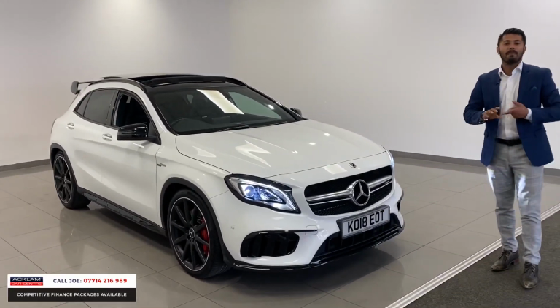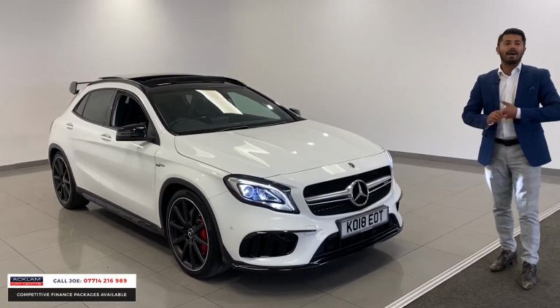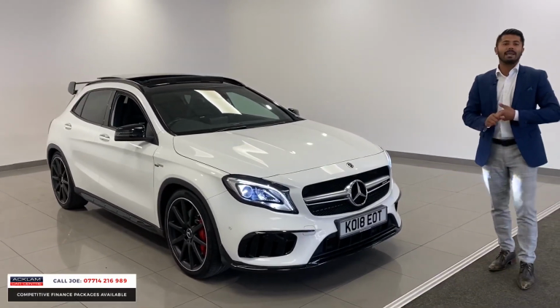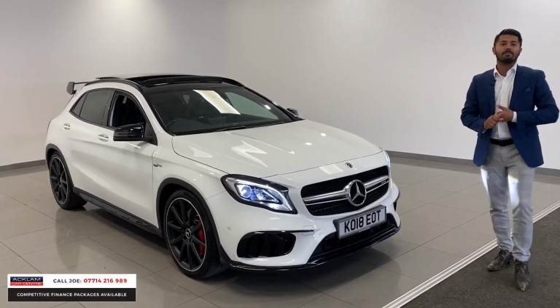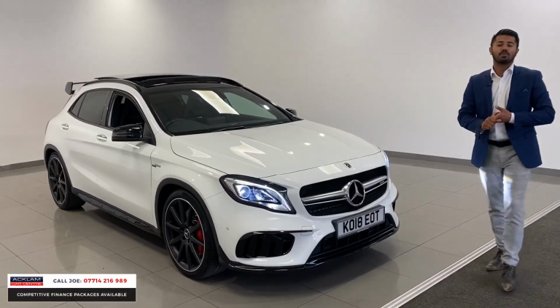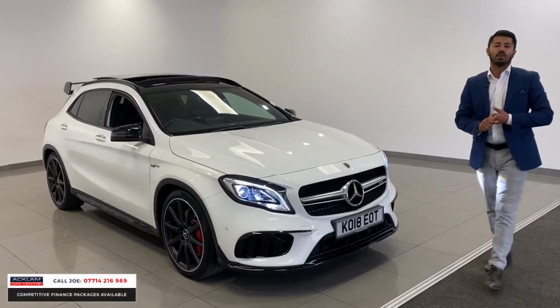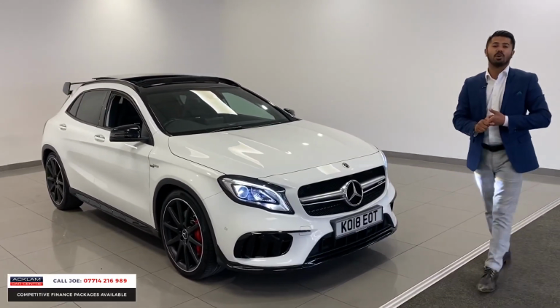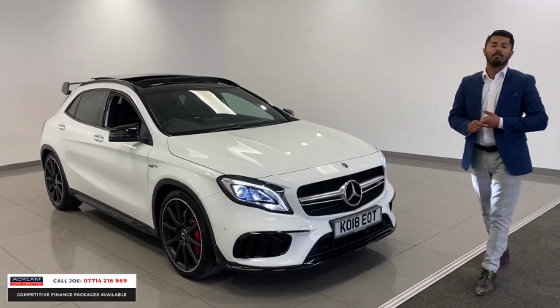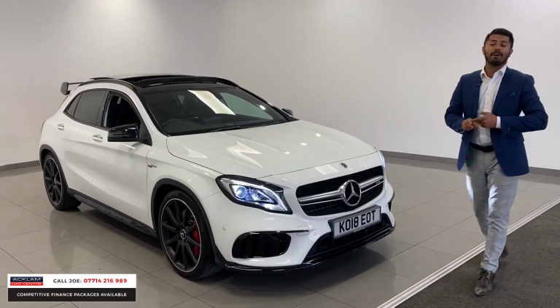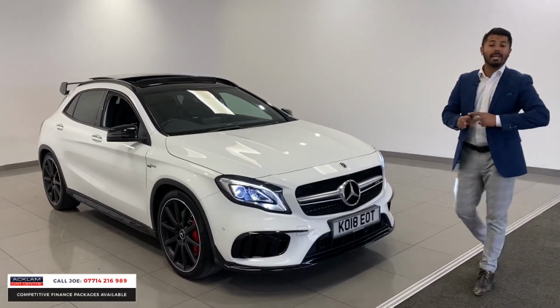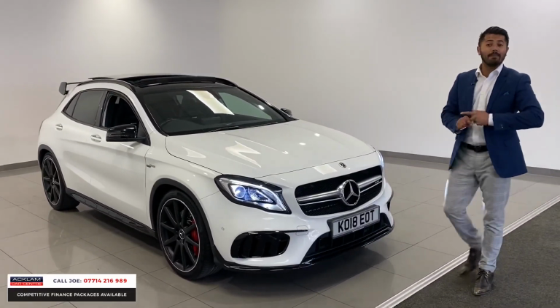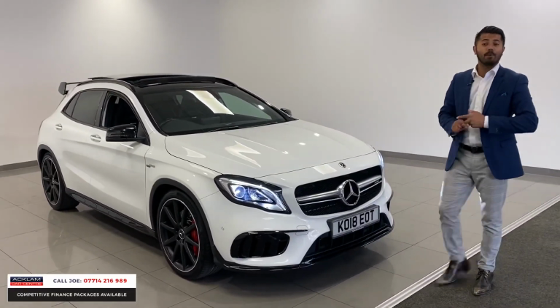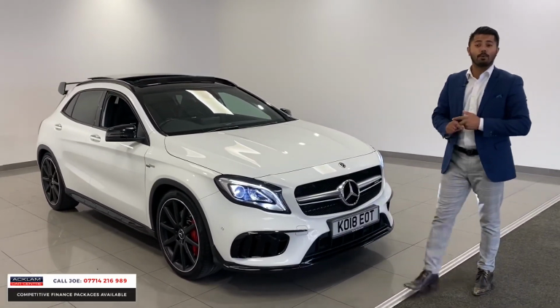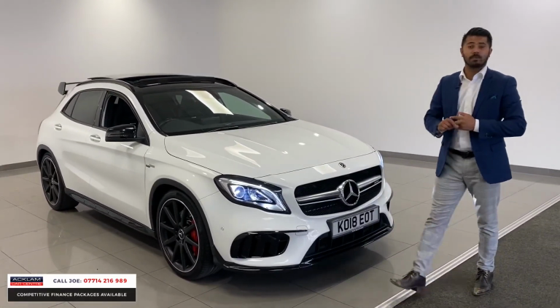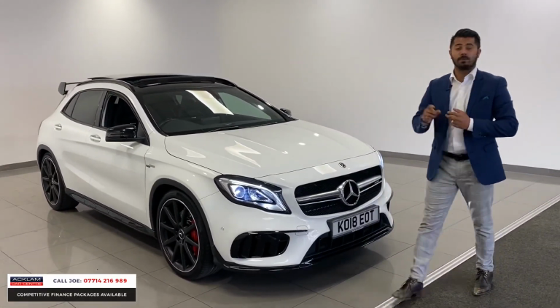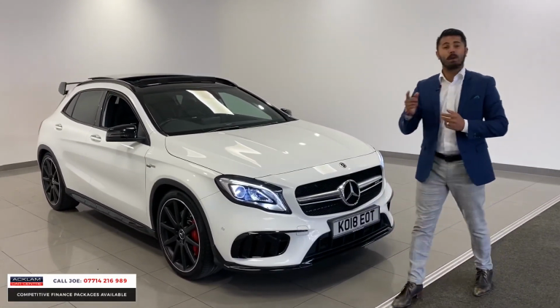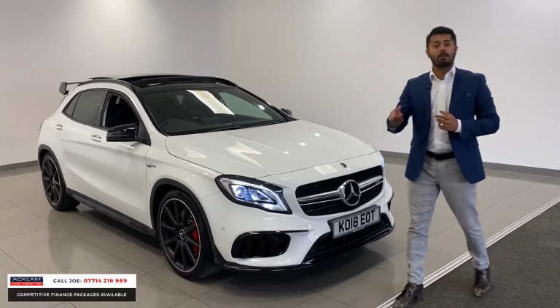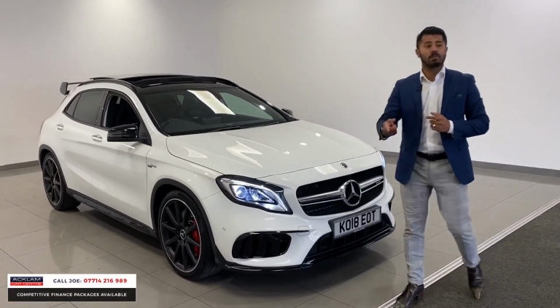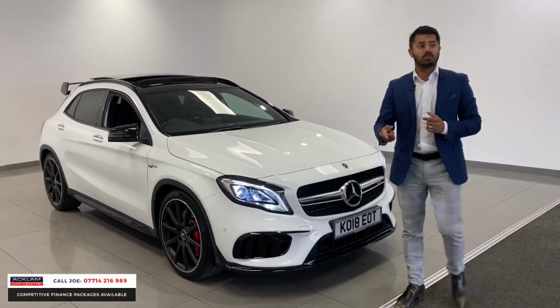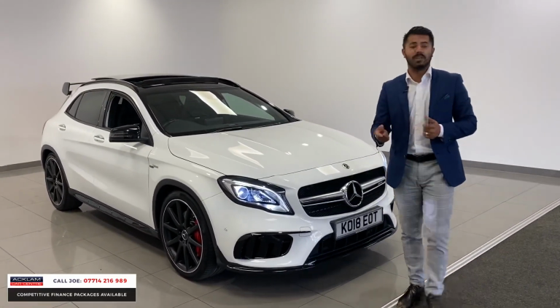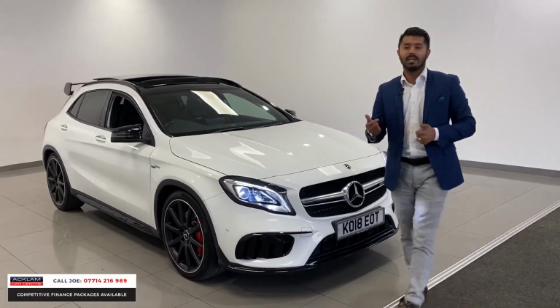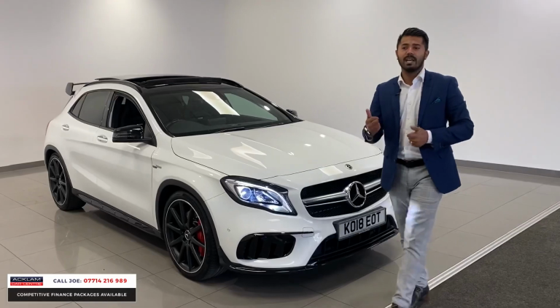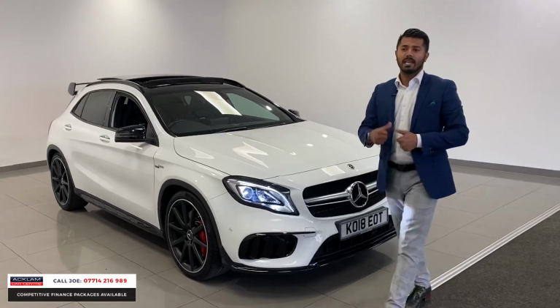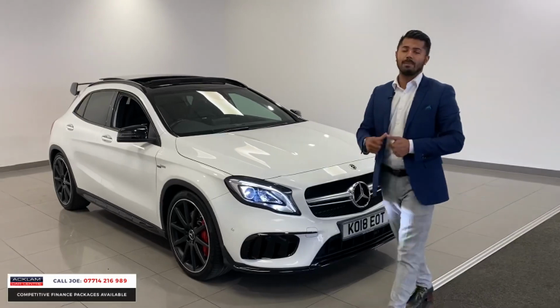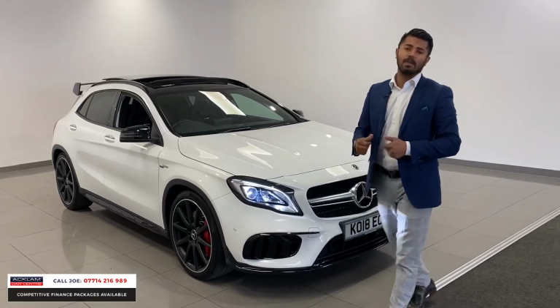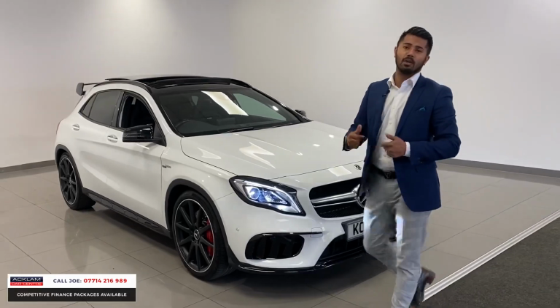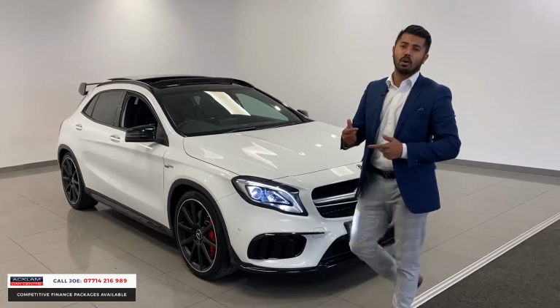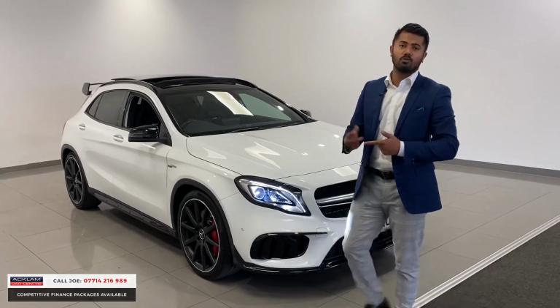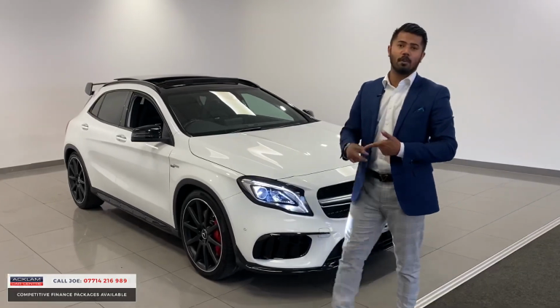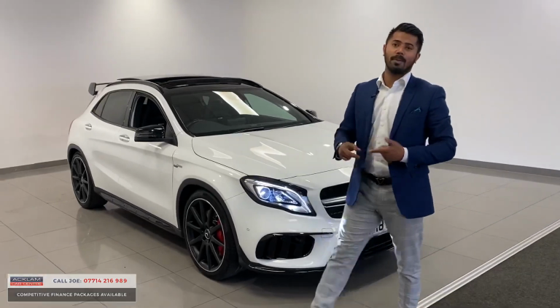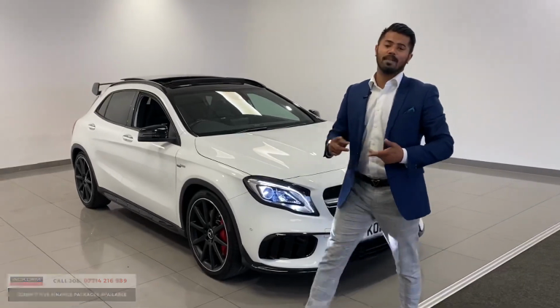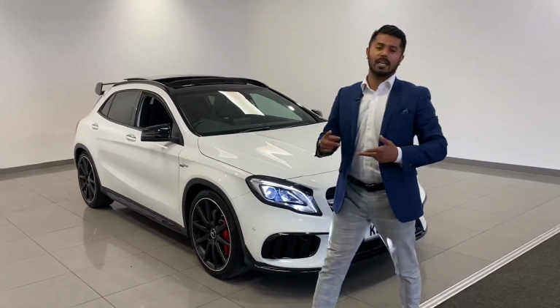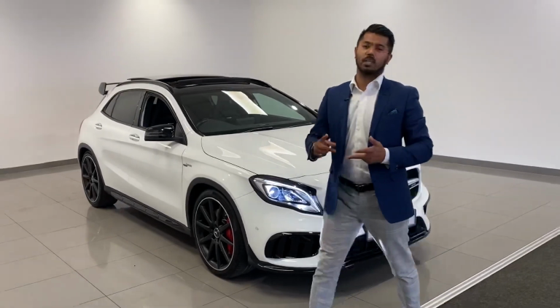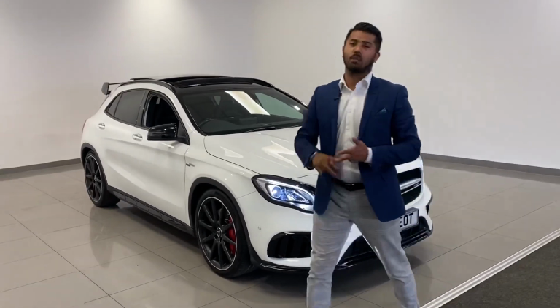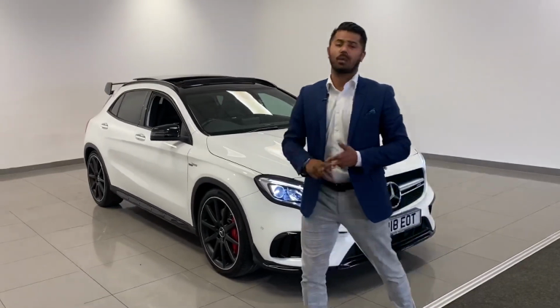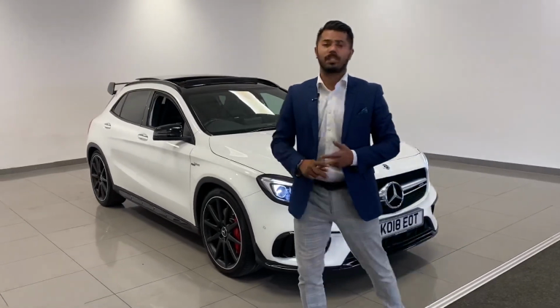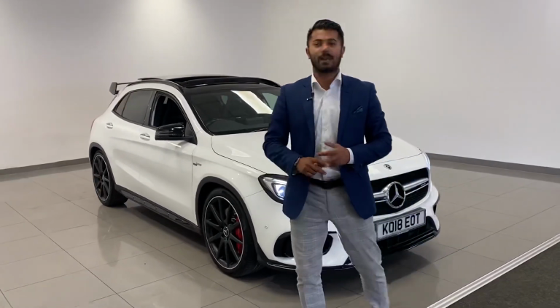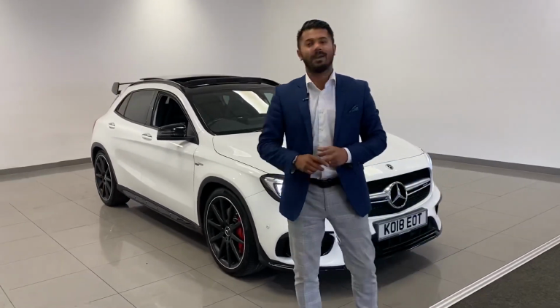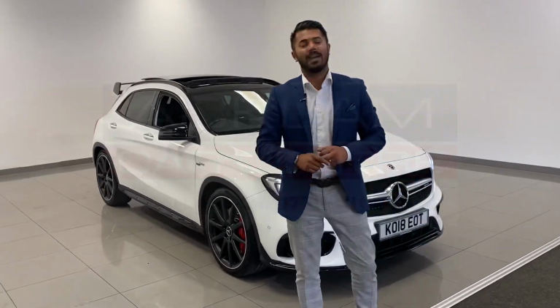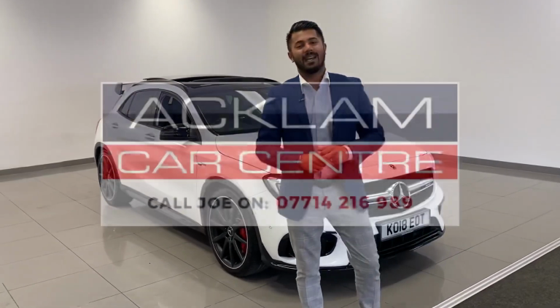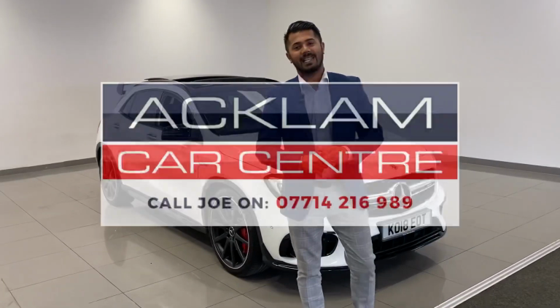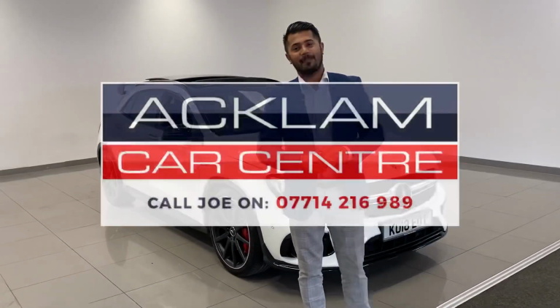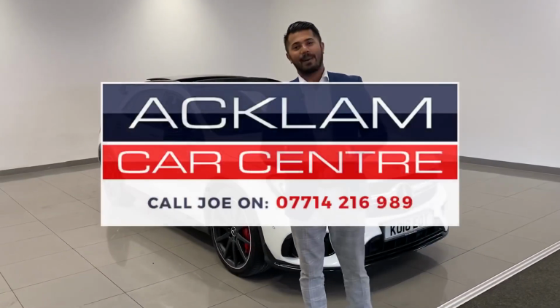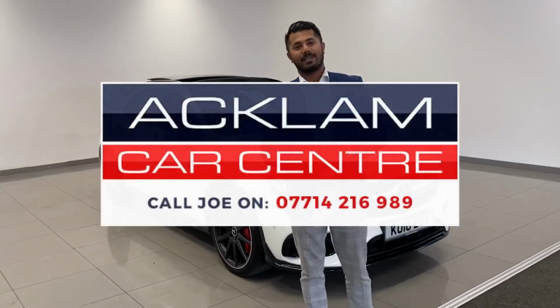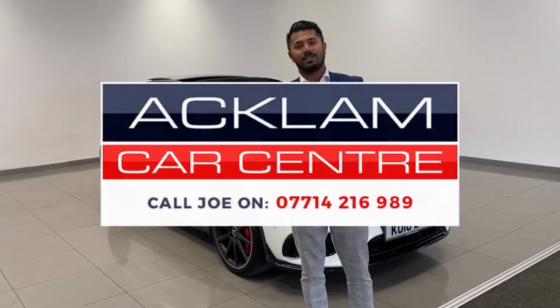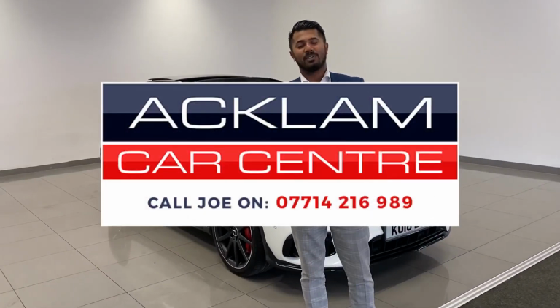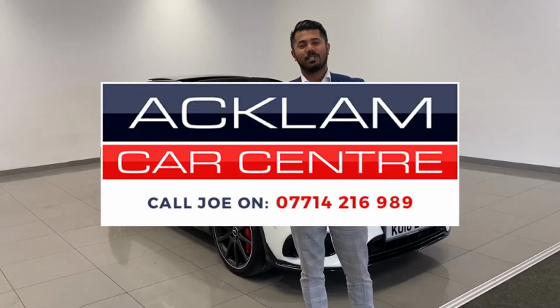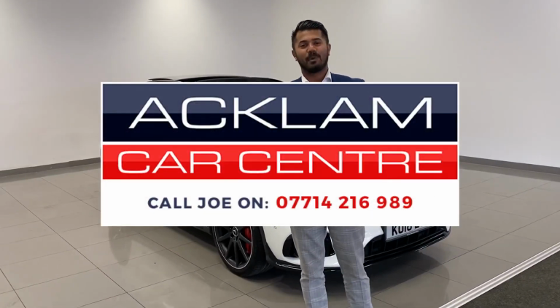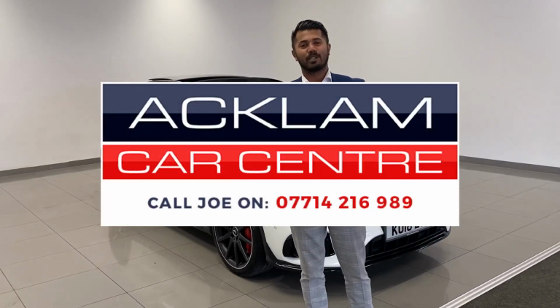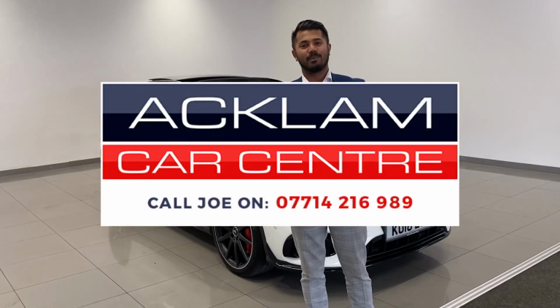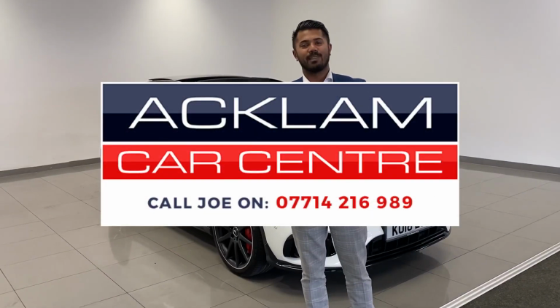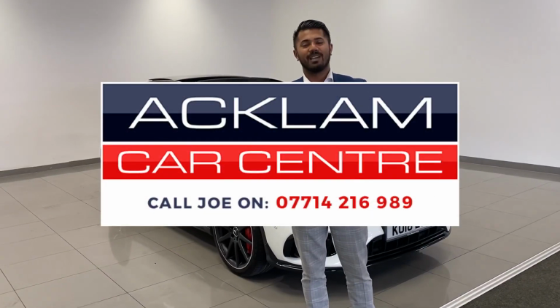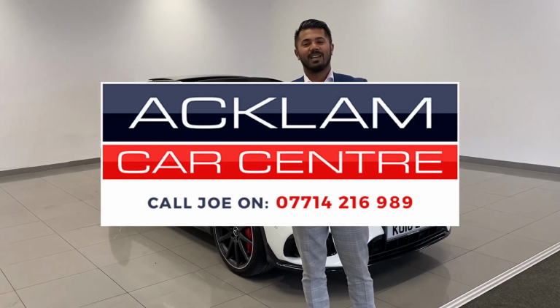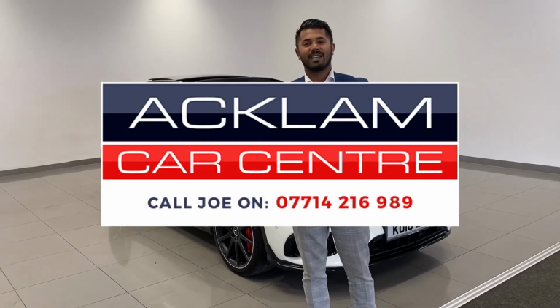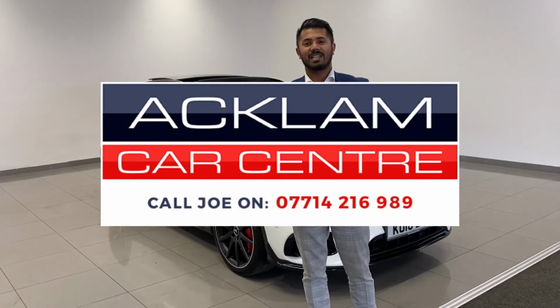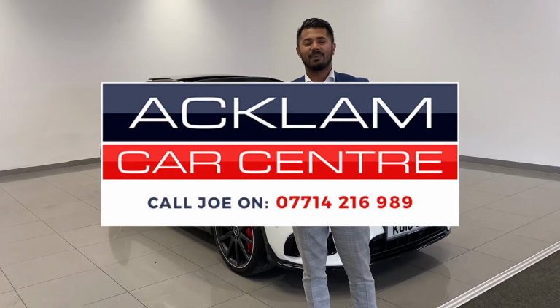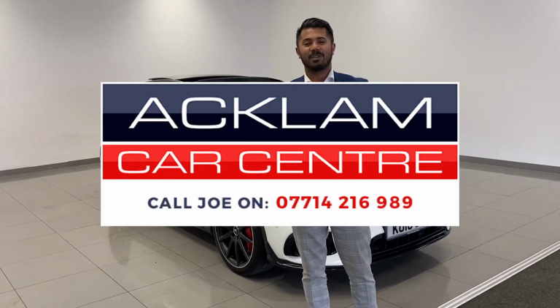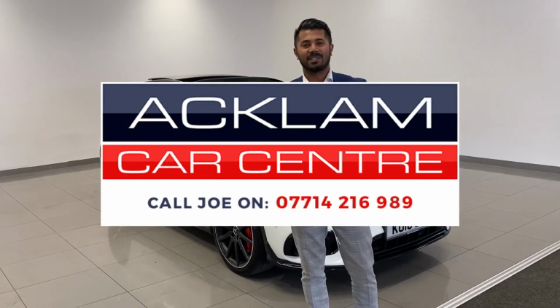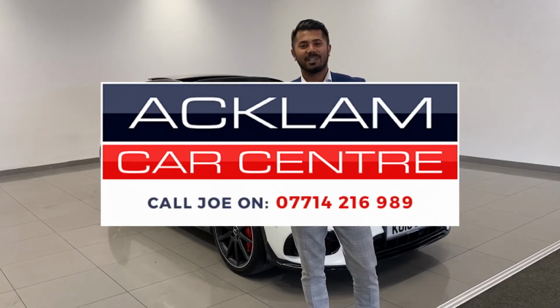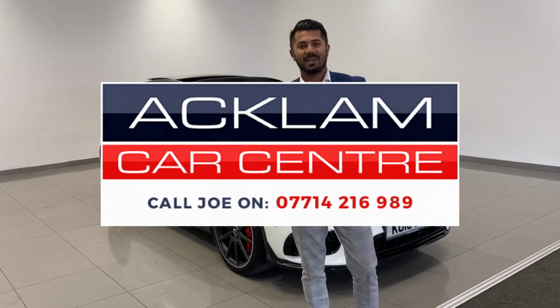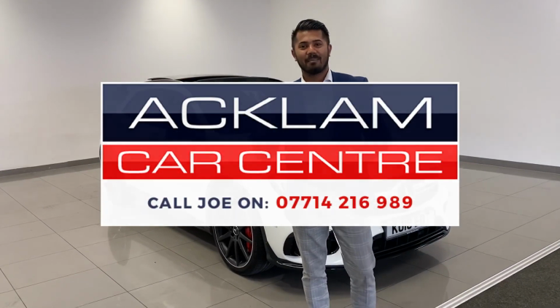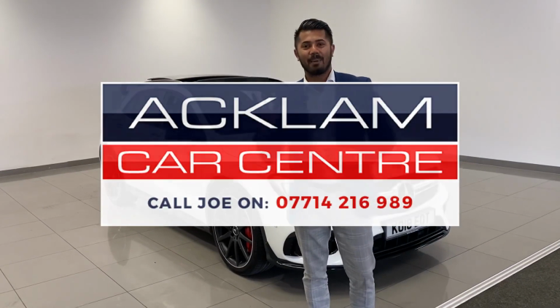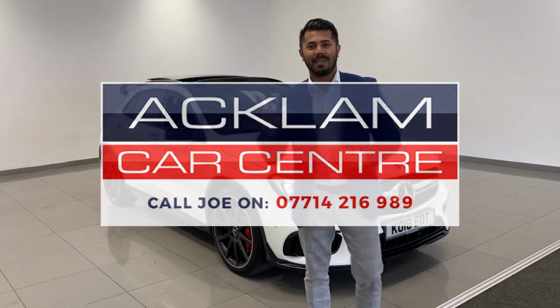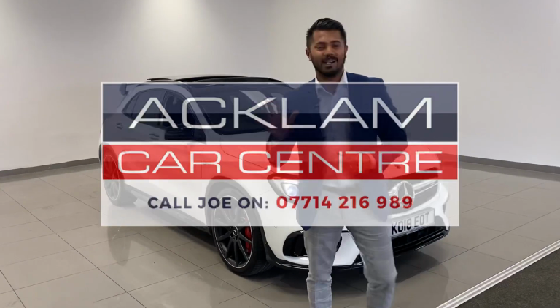My name's Joe — my name and number are on the bottom of the screen. Give me a call, drop me a text or WhatsApp and I'll get back to you as soon as possible. Thanks for watching, bye bye now.